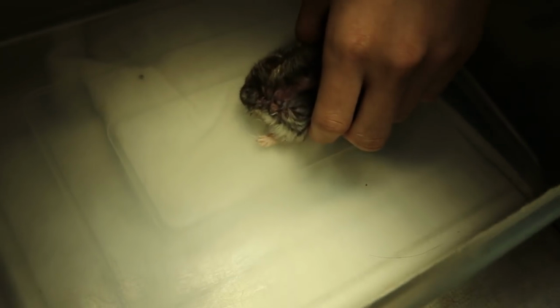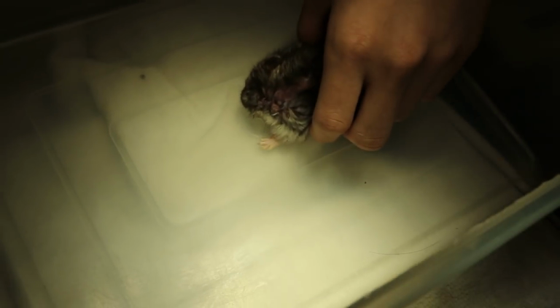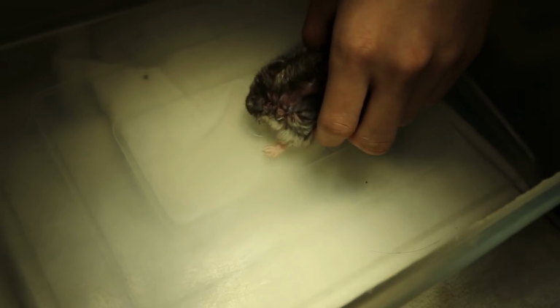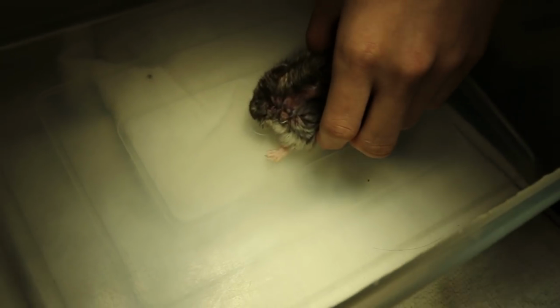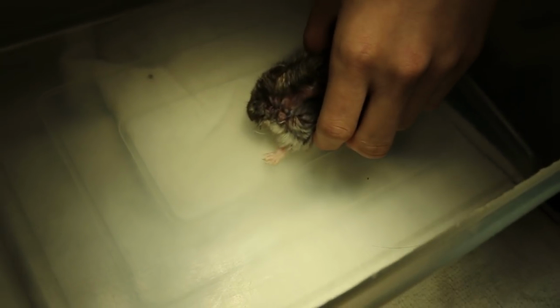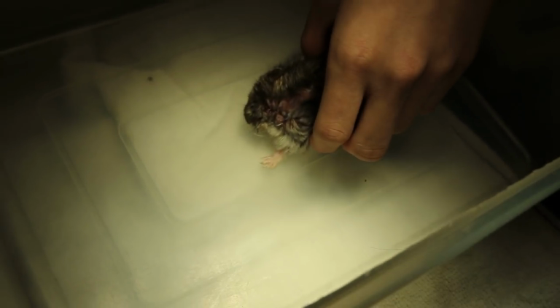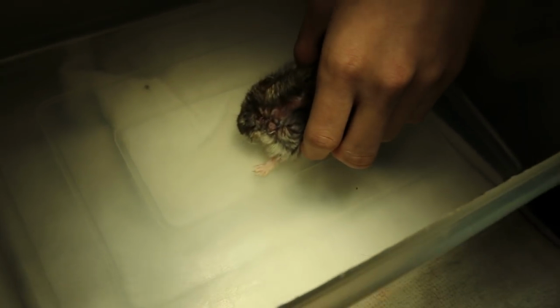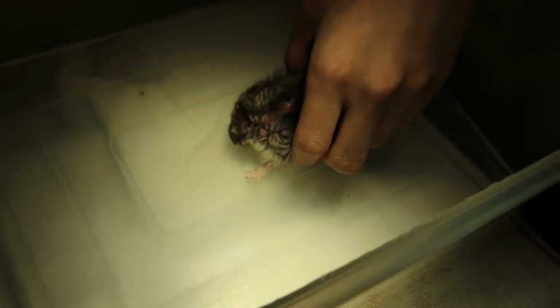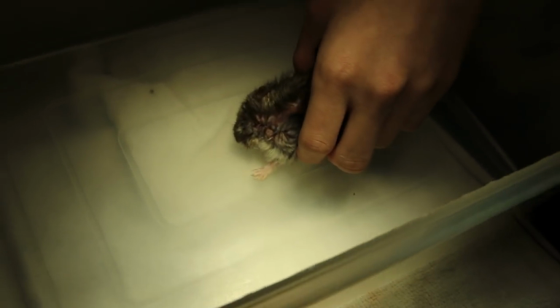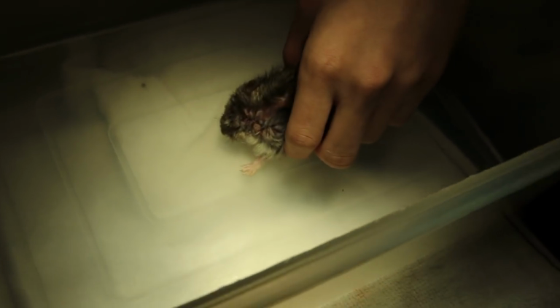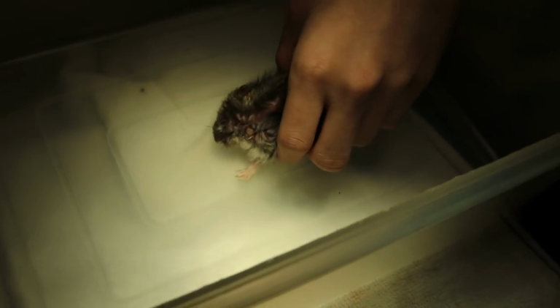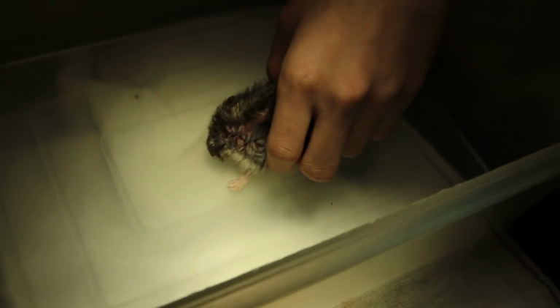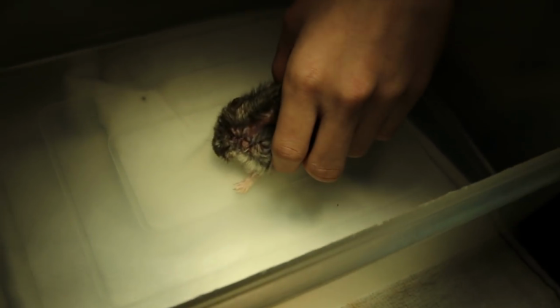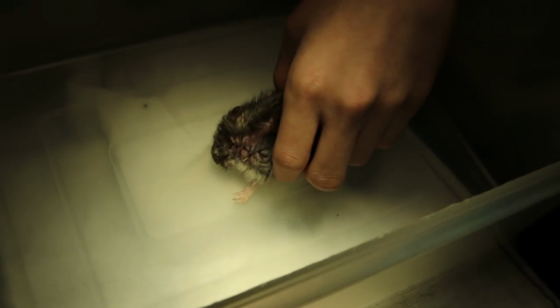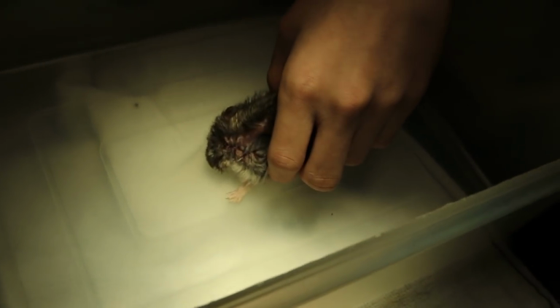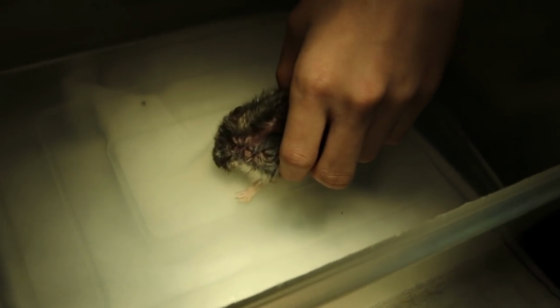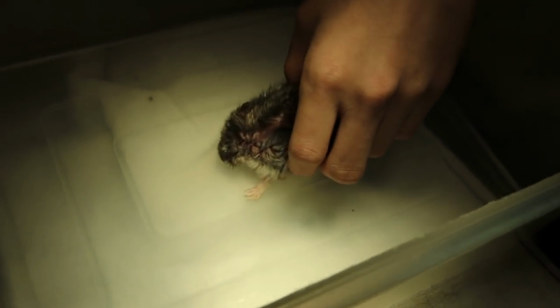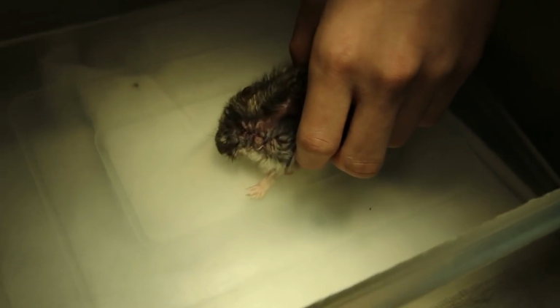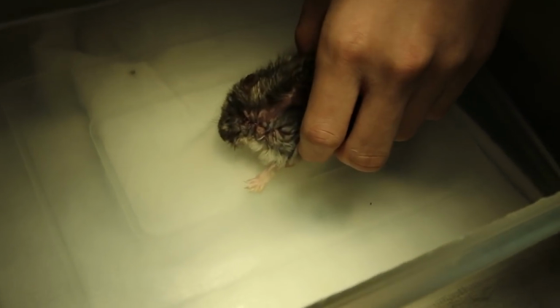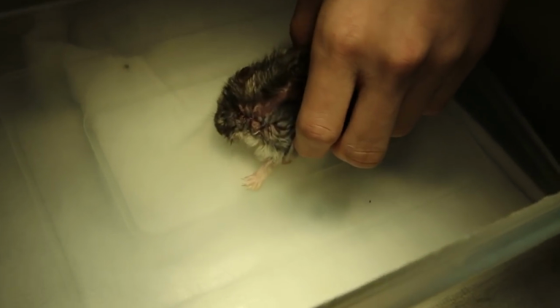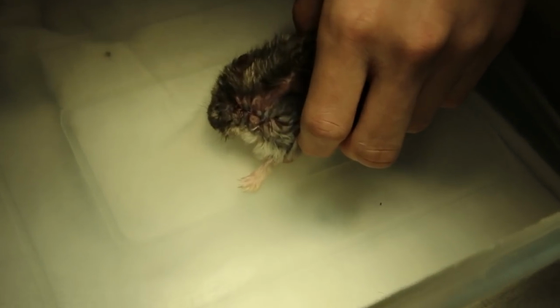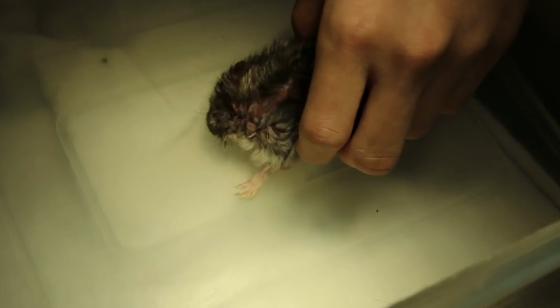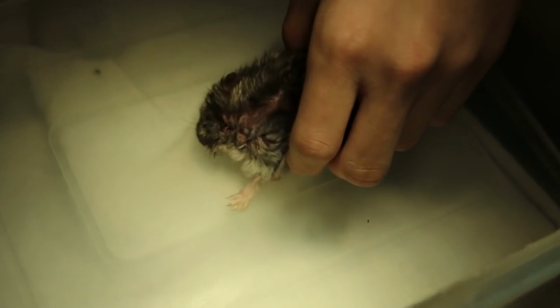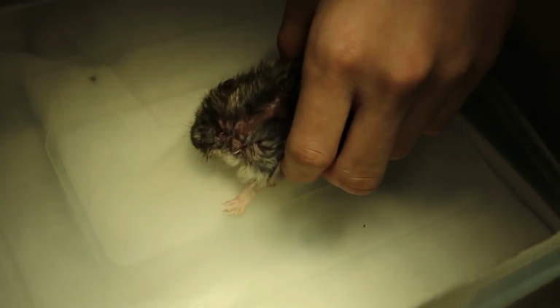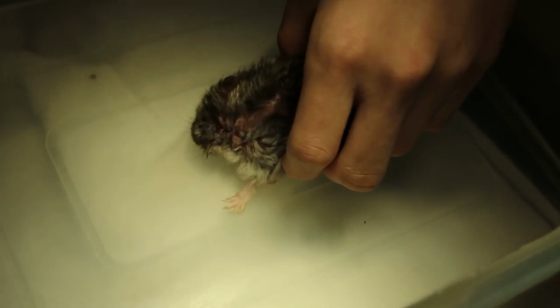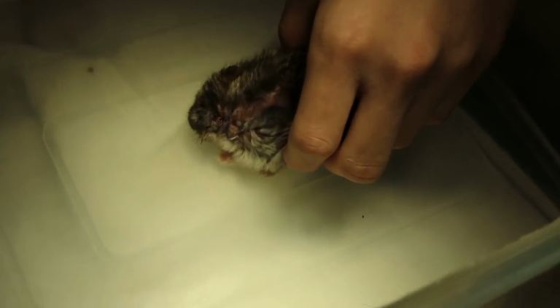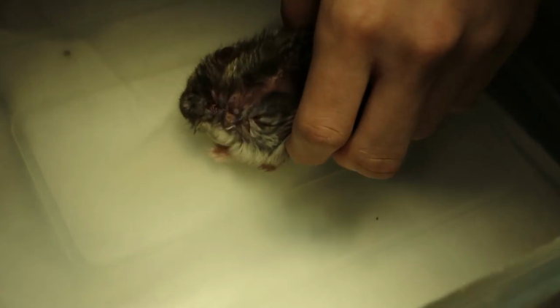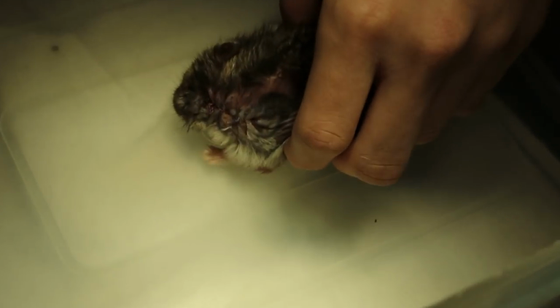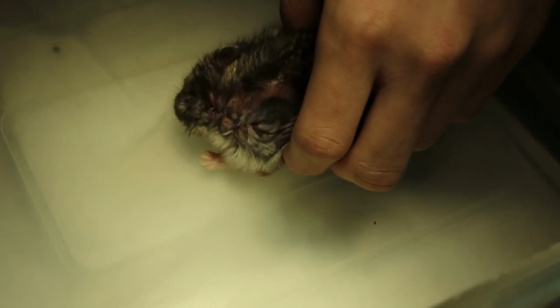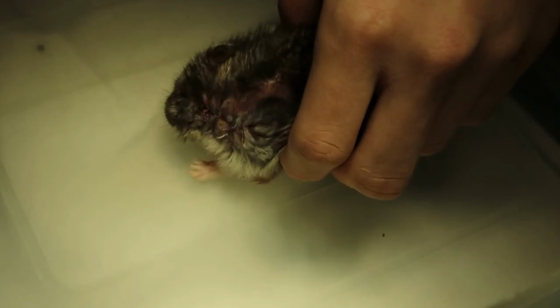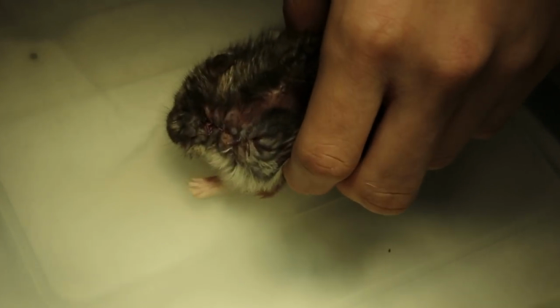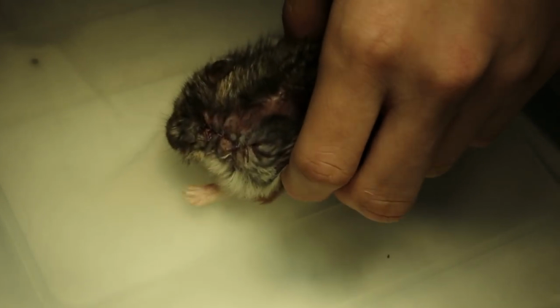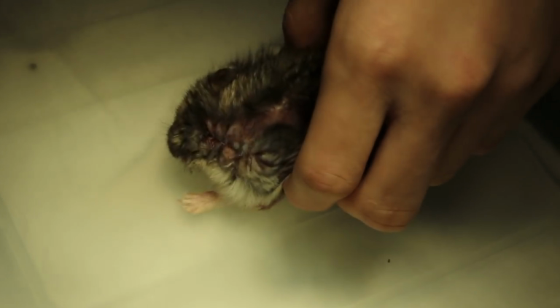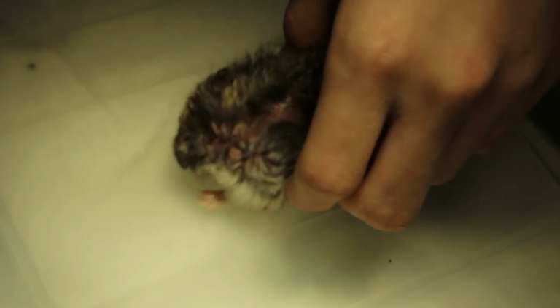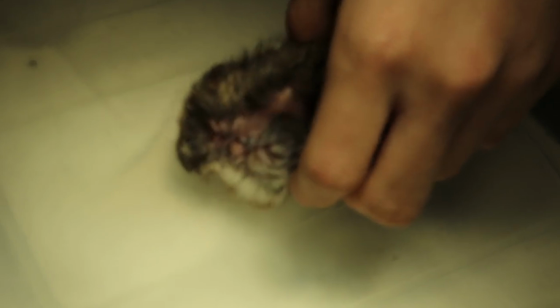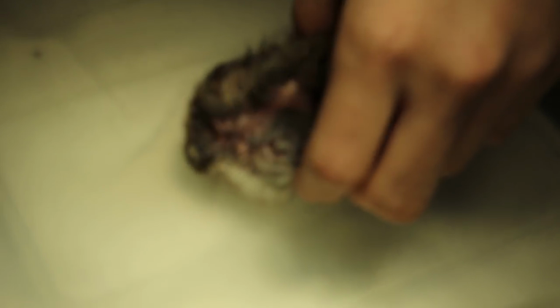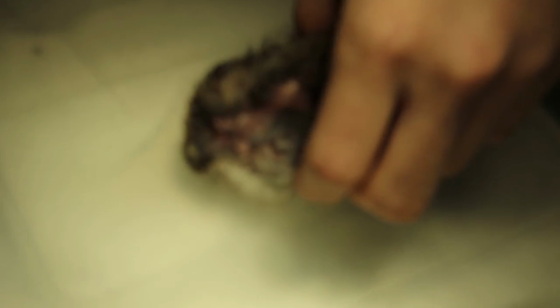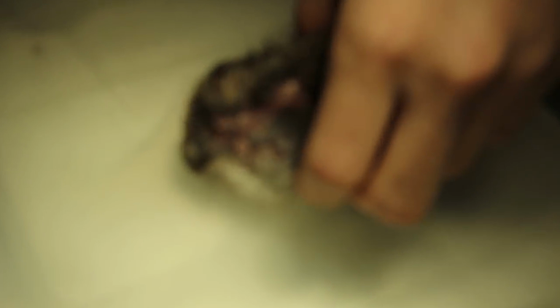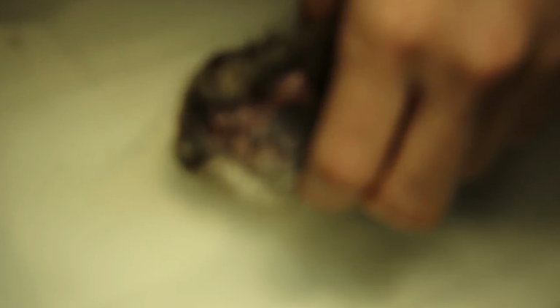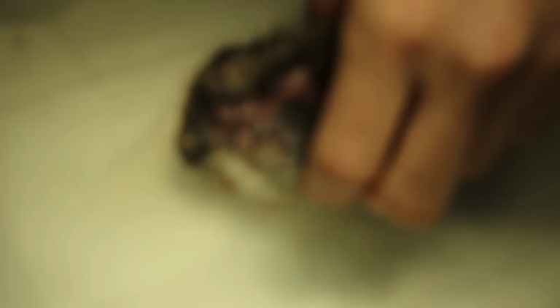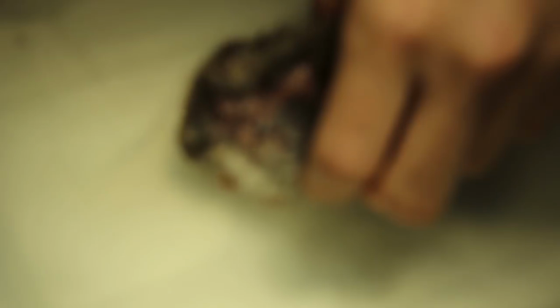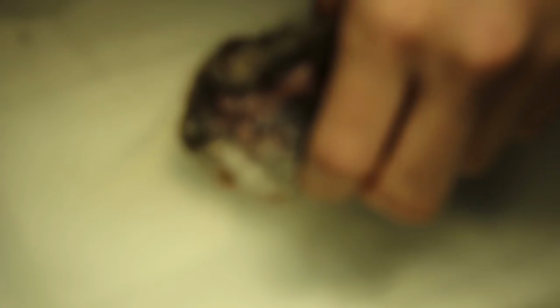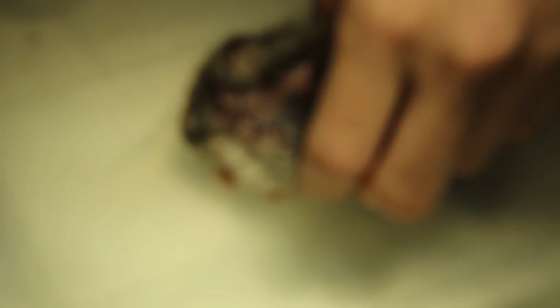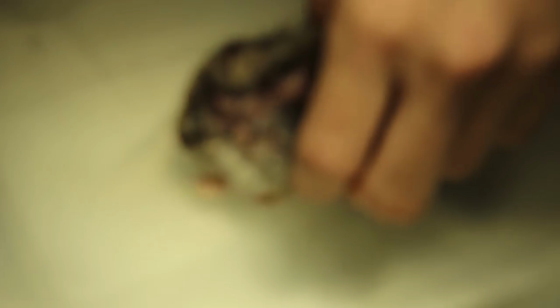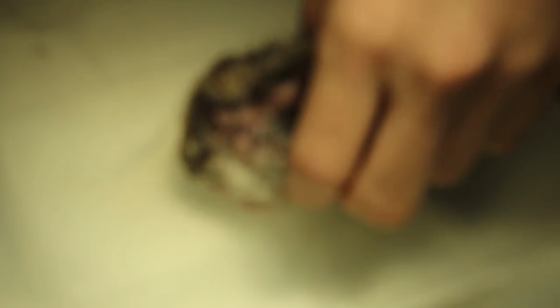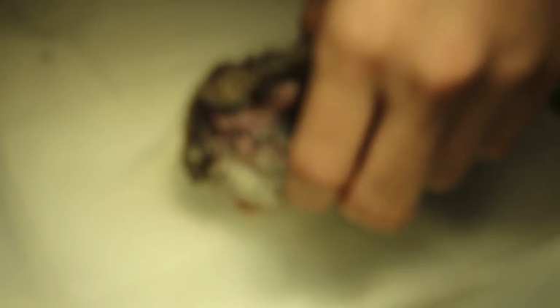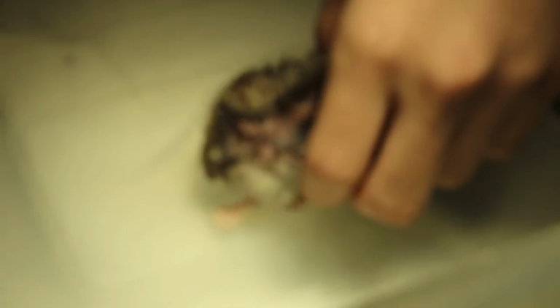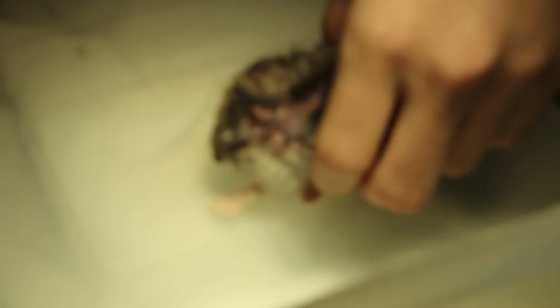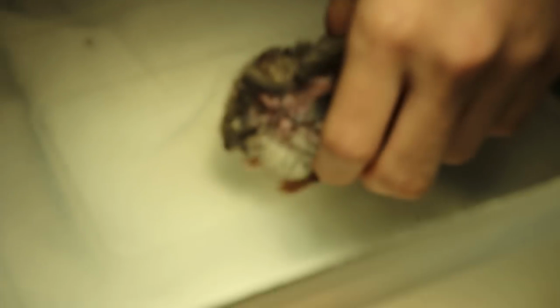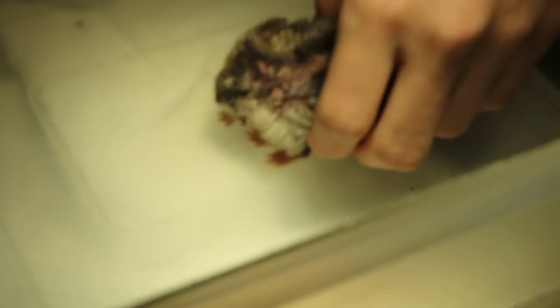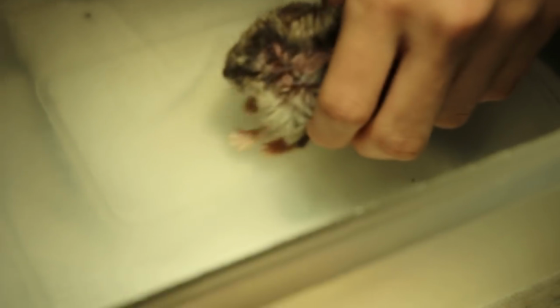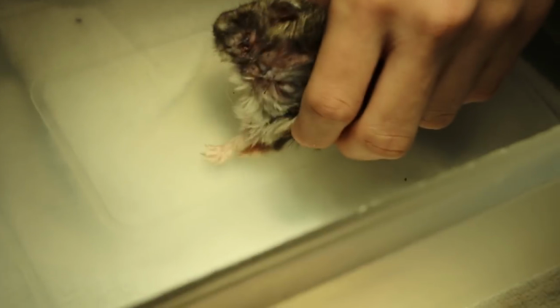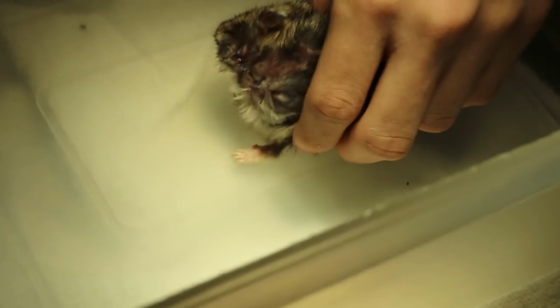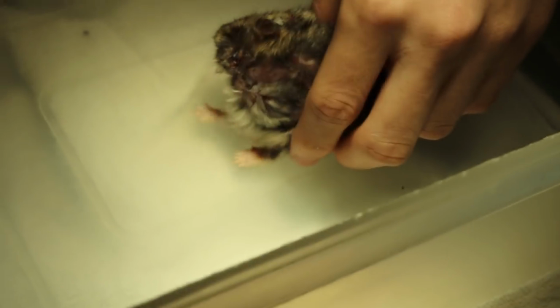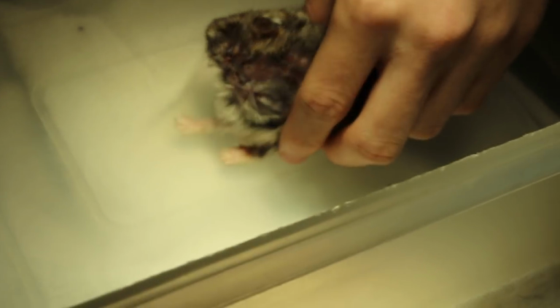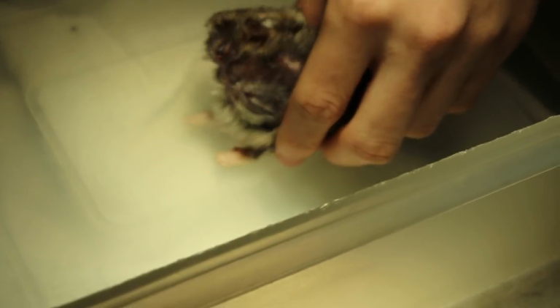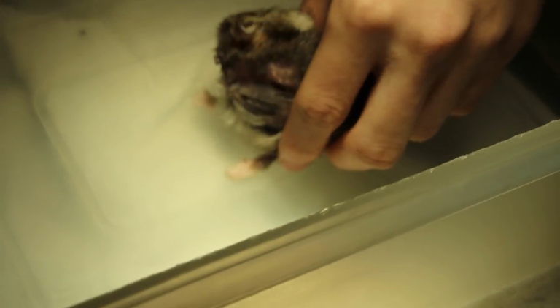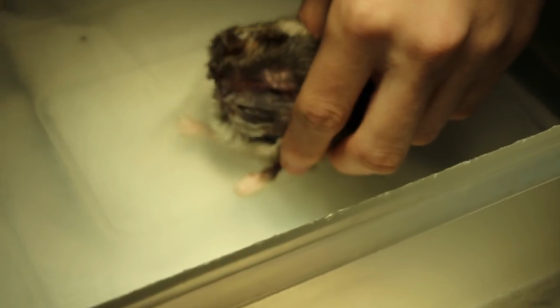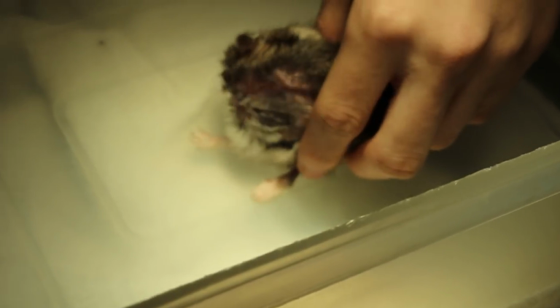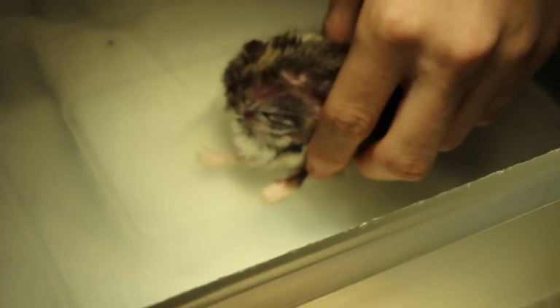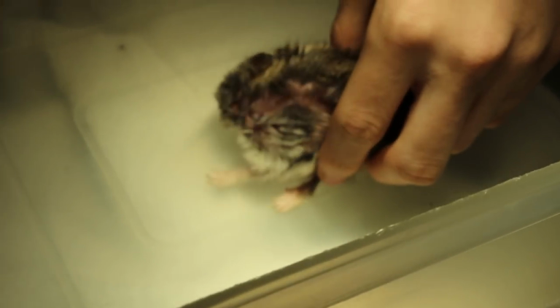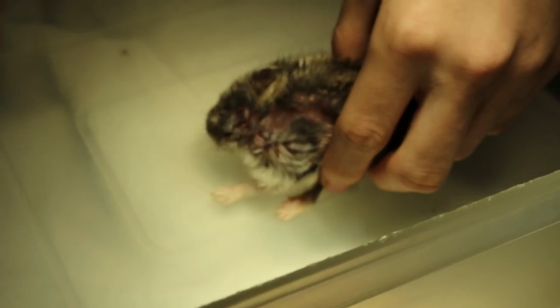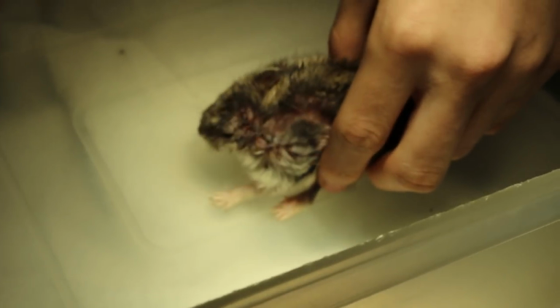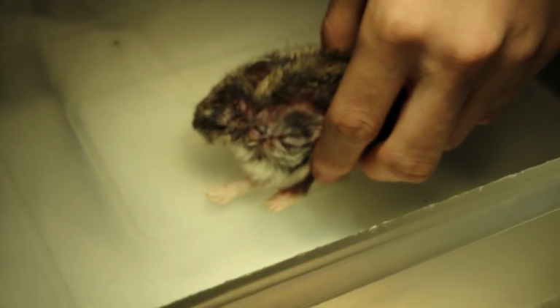Today is 20th September 2018, 4pm. This is day 3 of inpatient treatment.